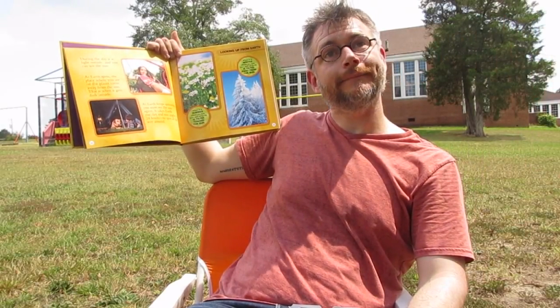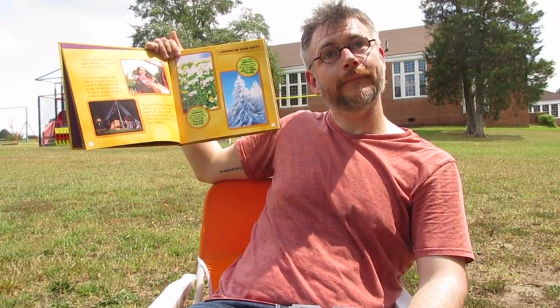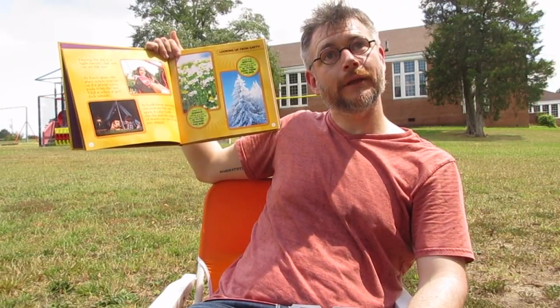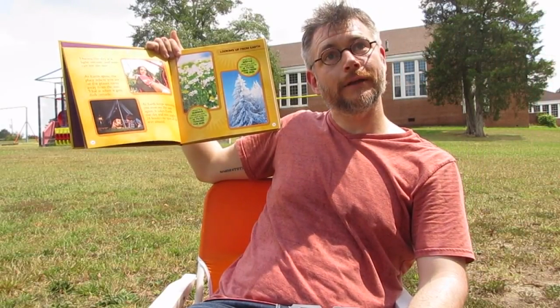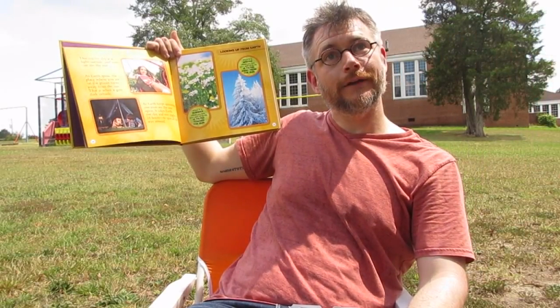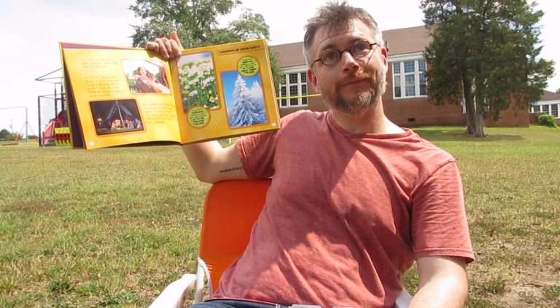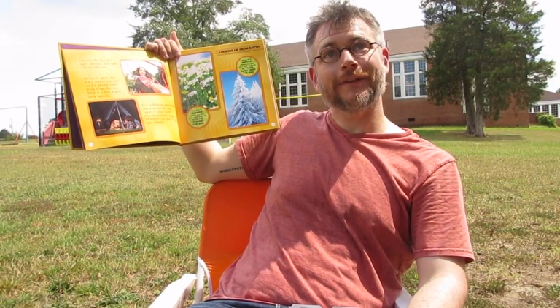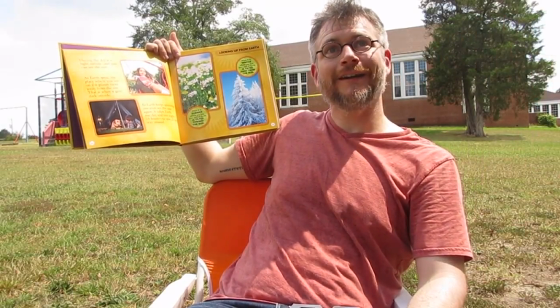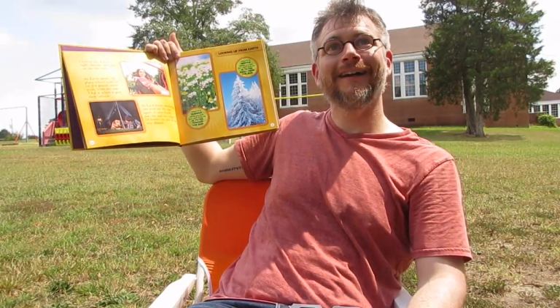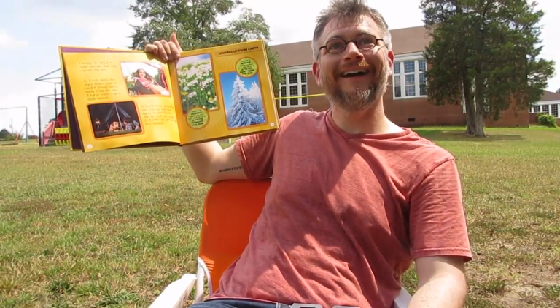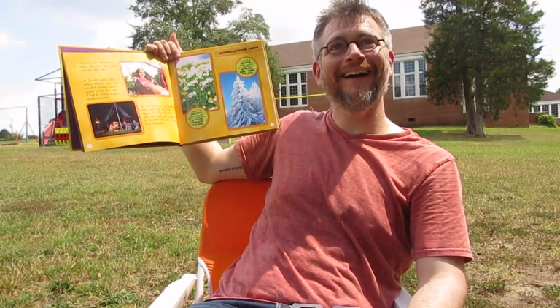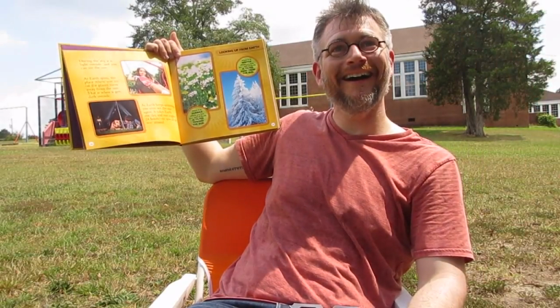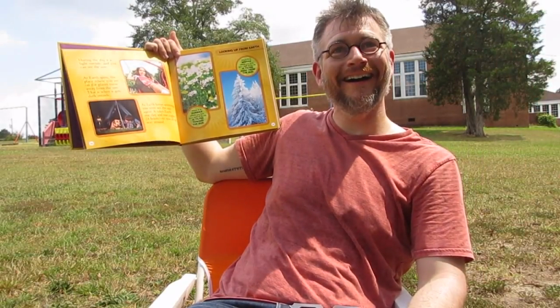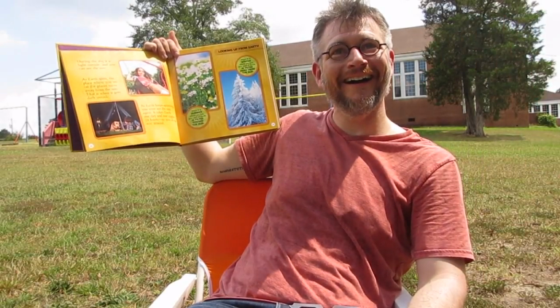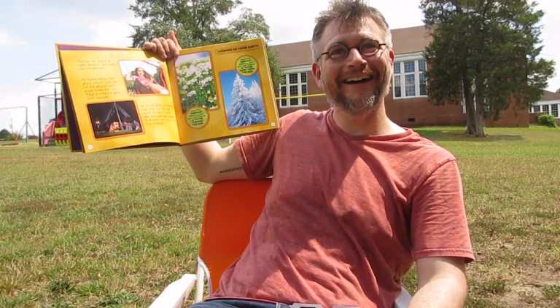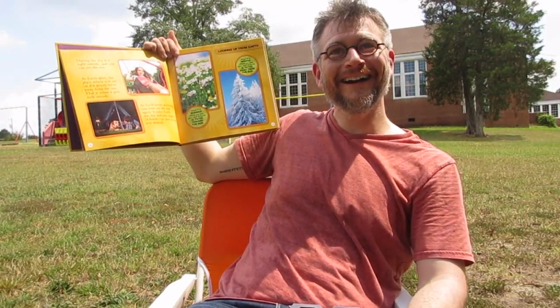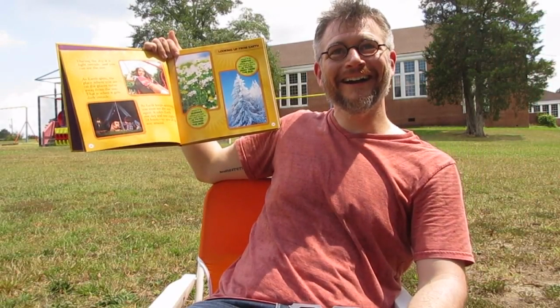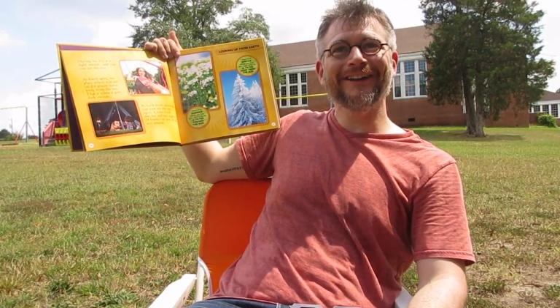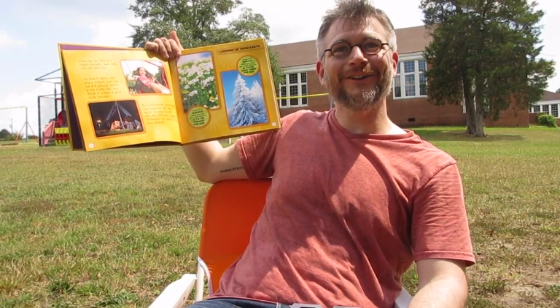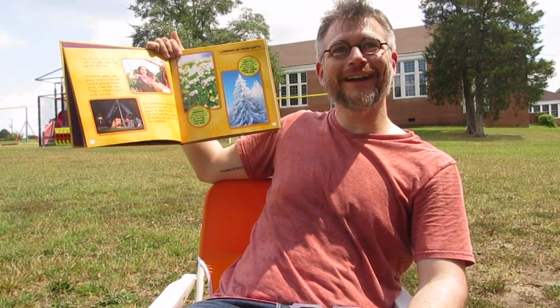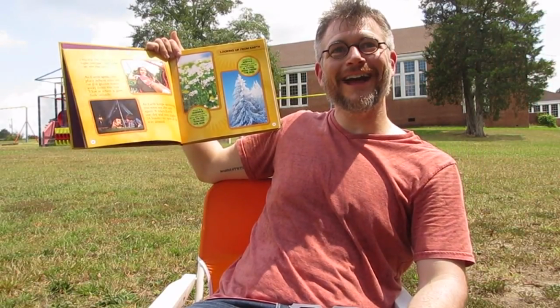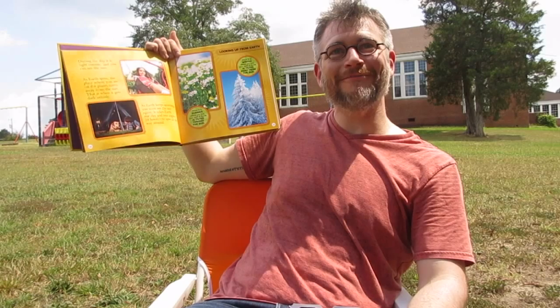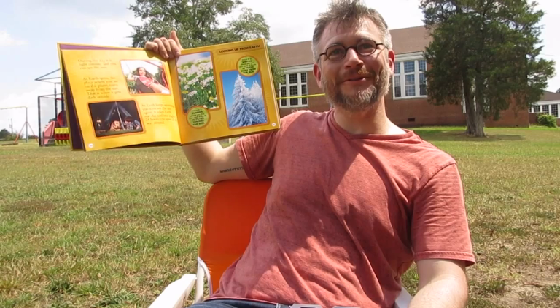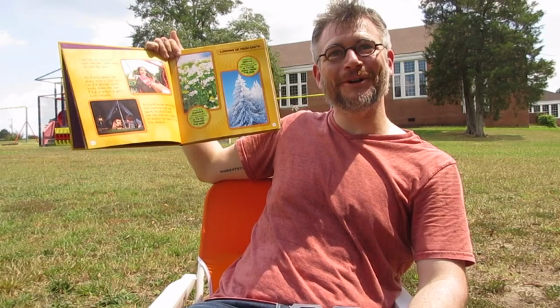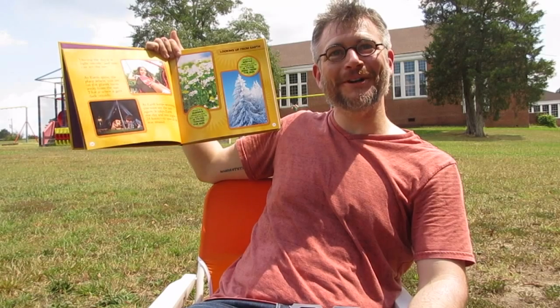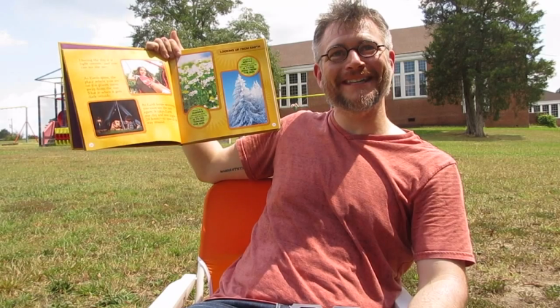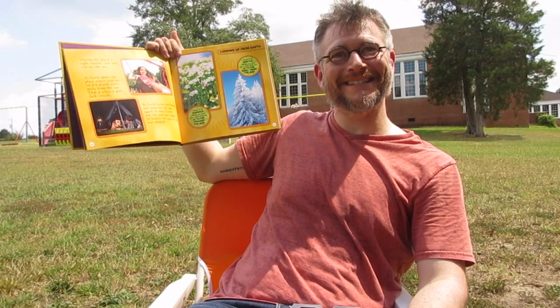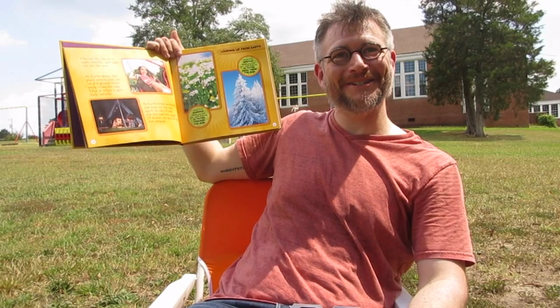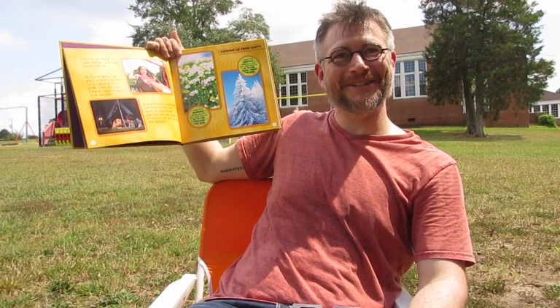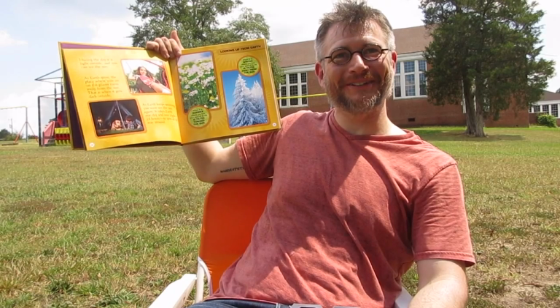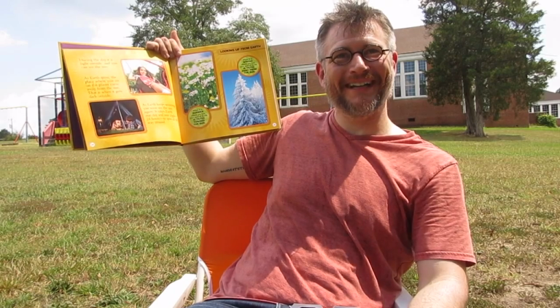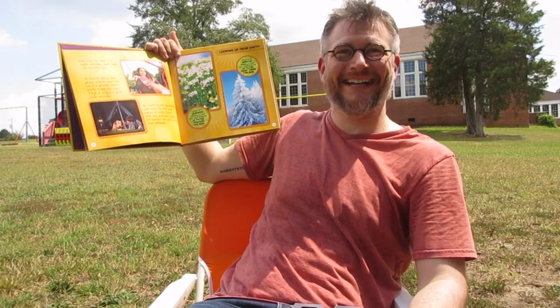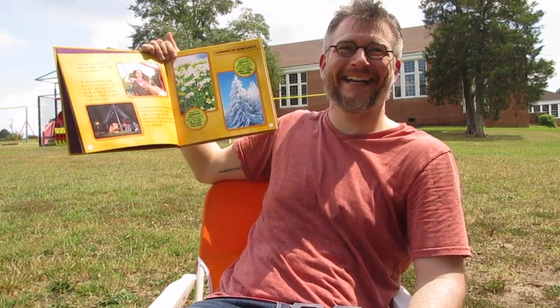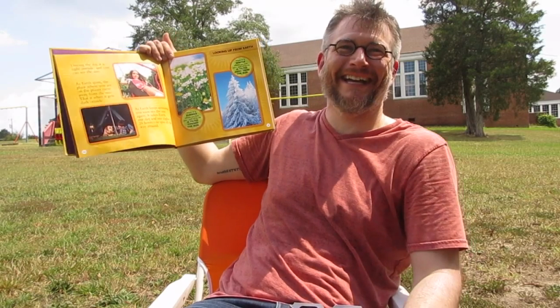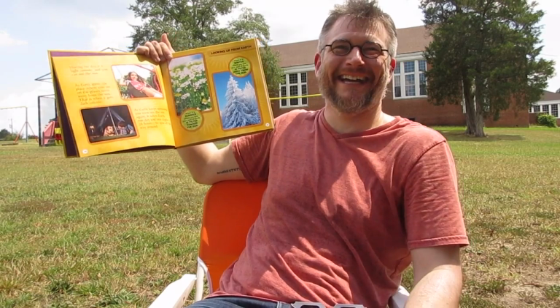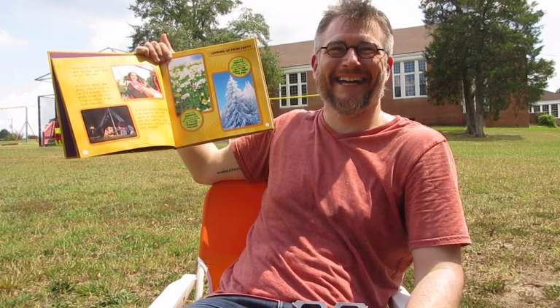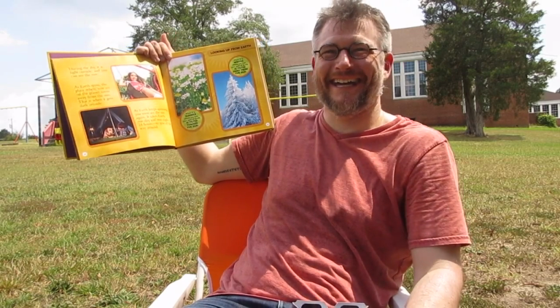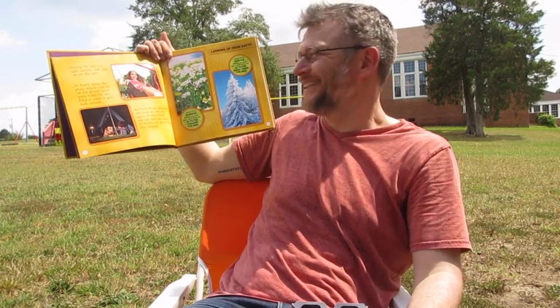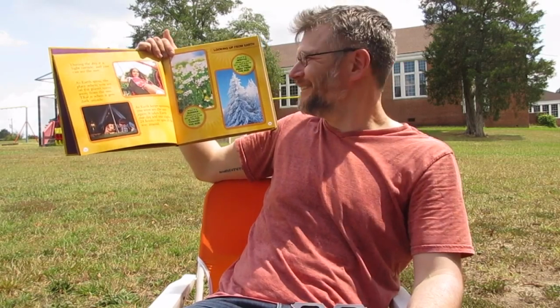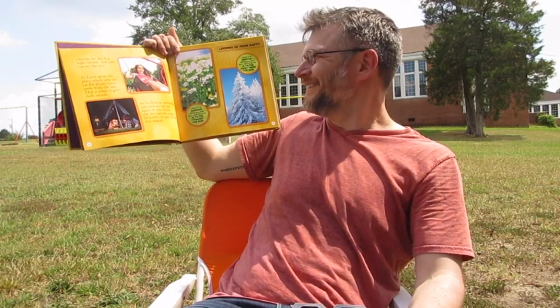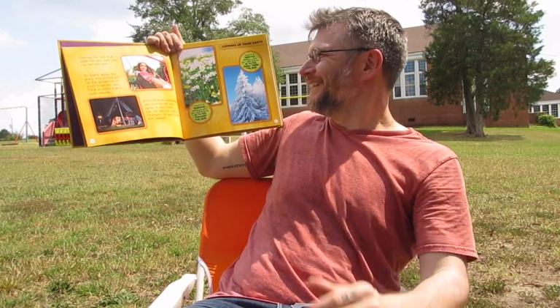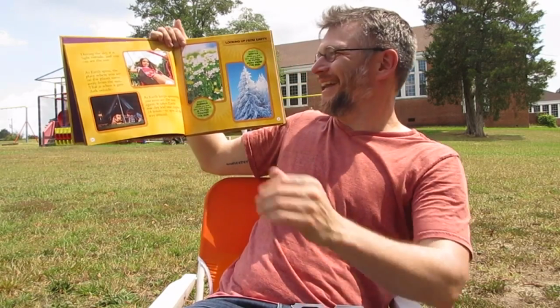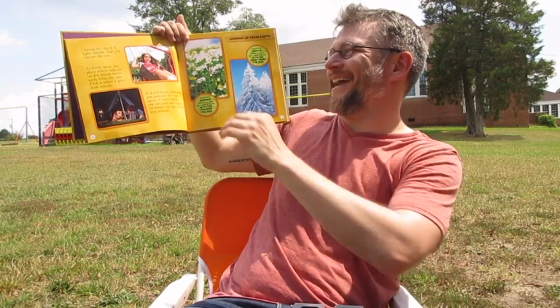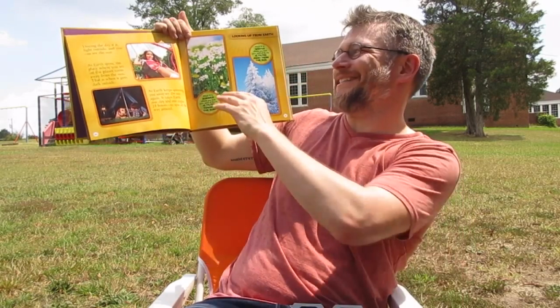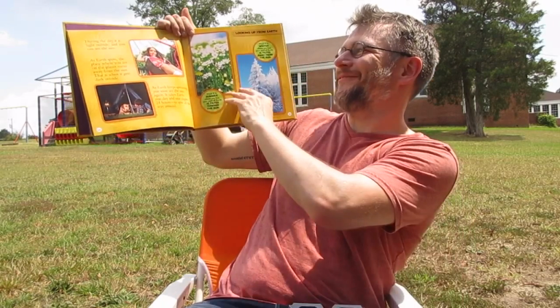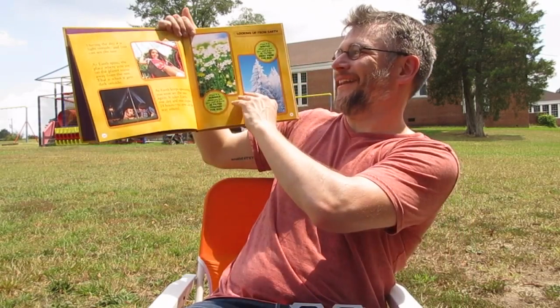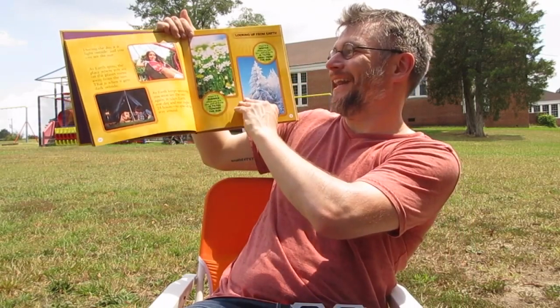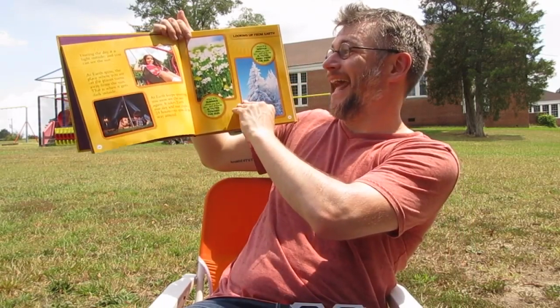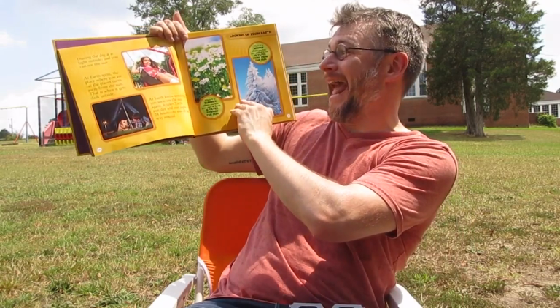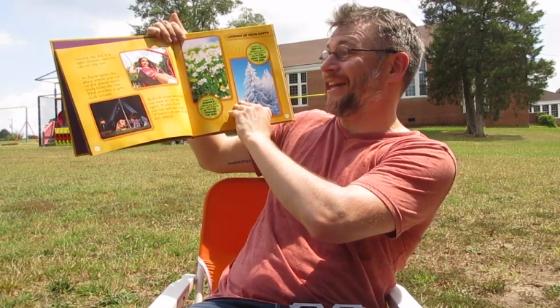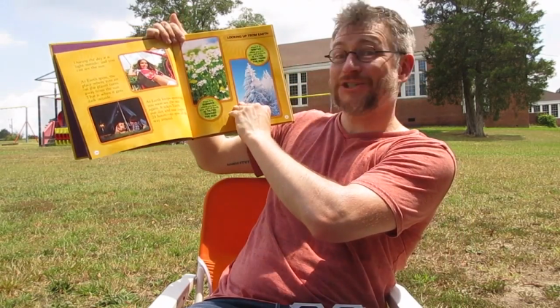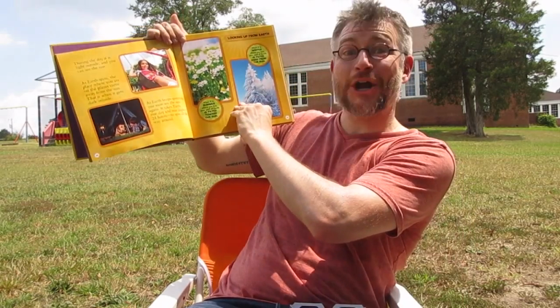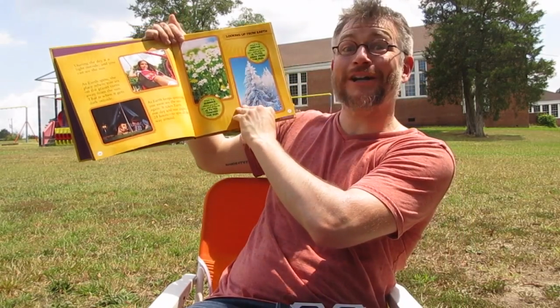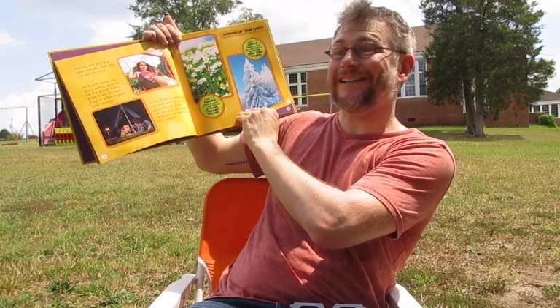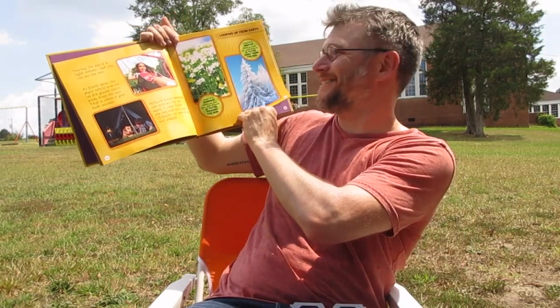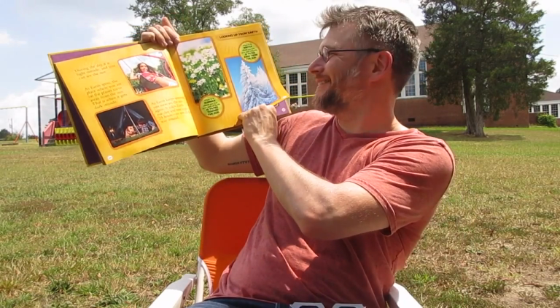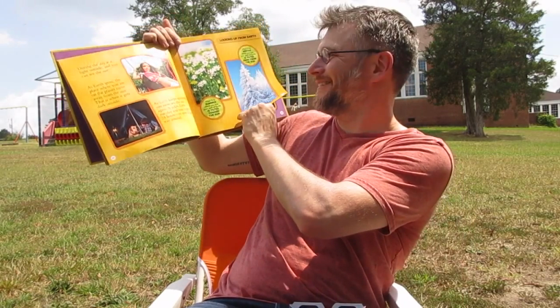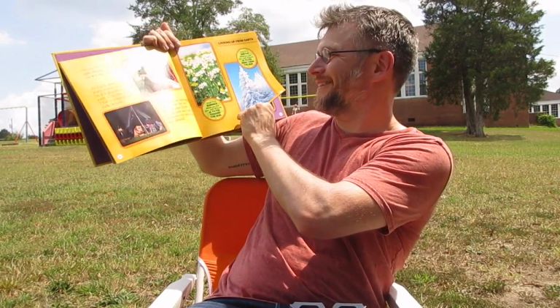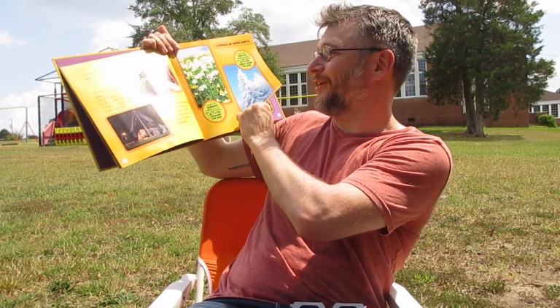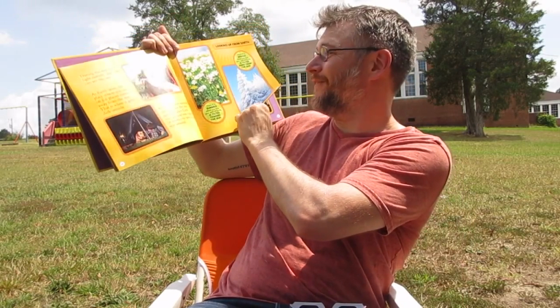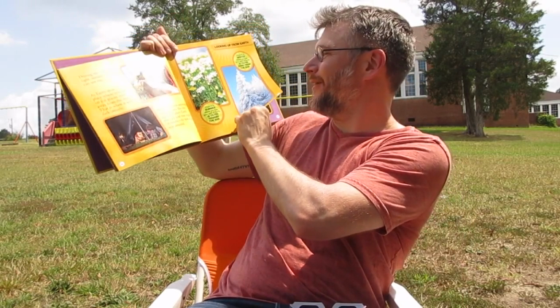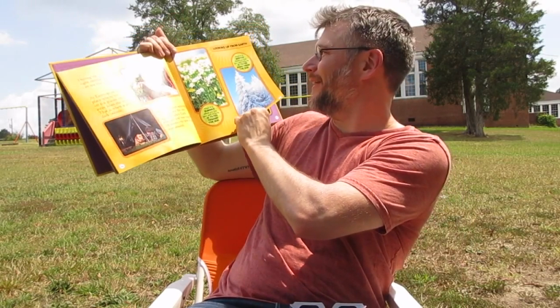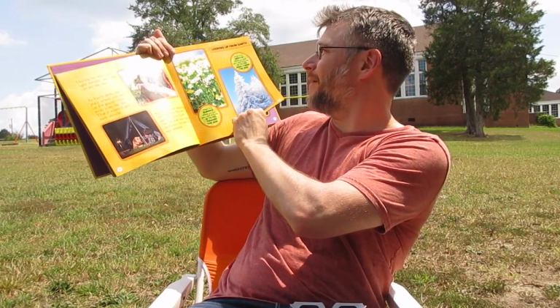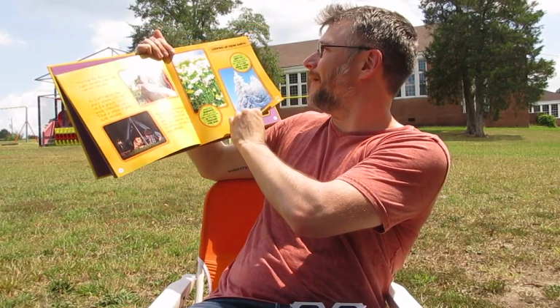You like half moon cookies, don't you? Yes — vanilla and chocolate. They're very yummy.